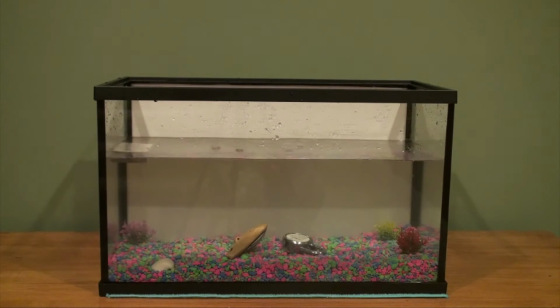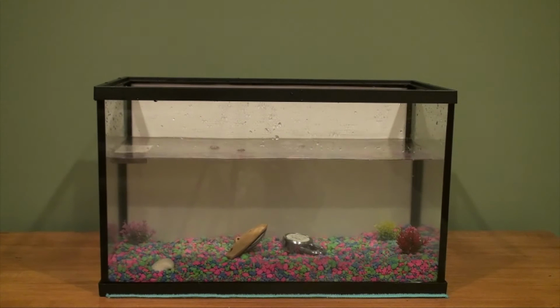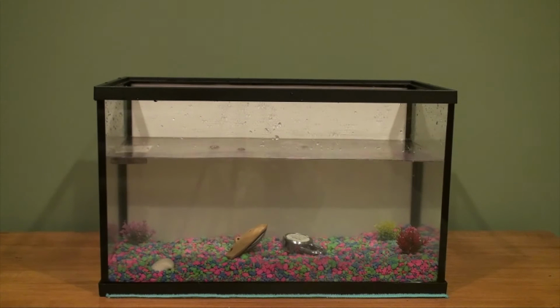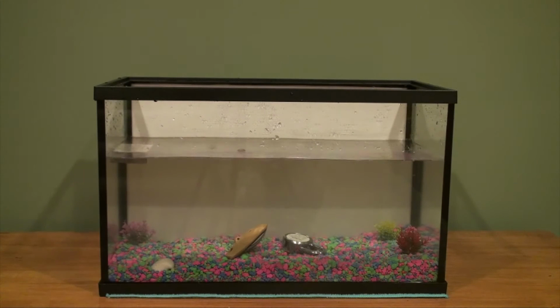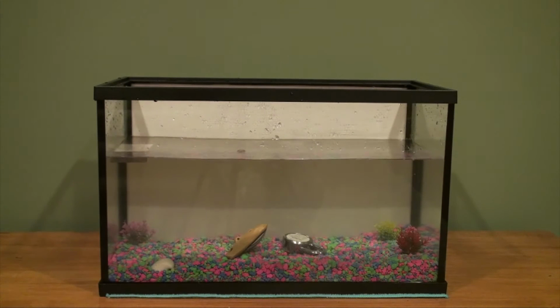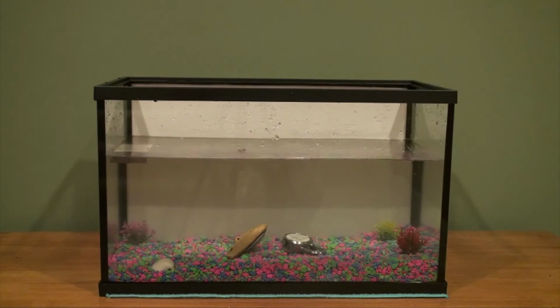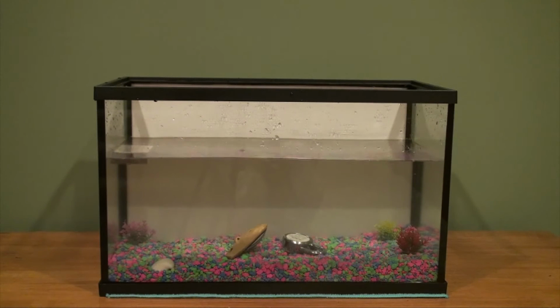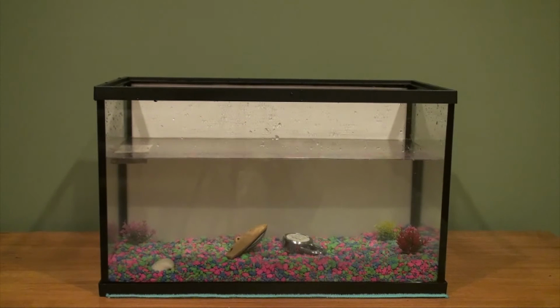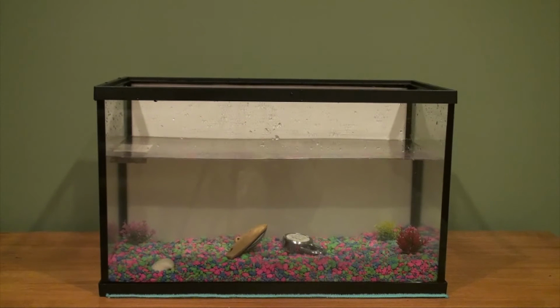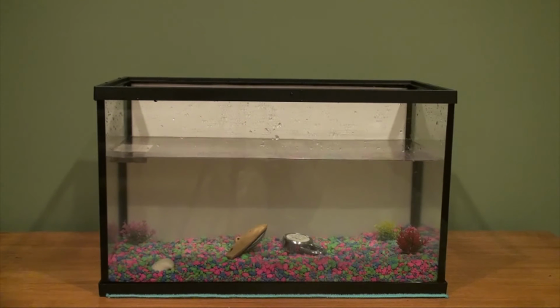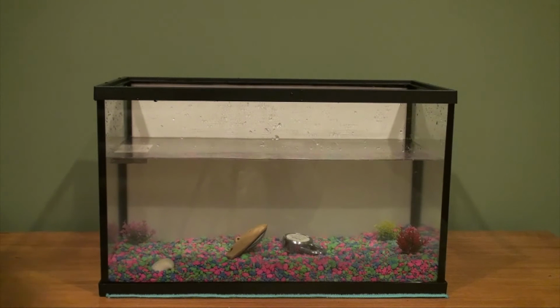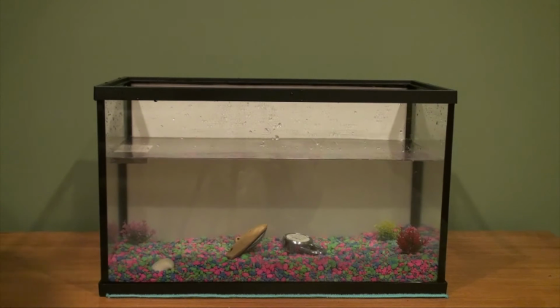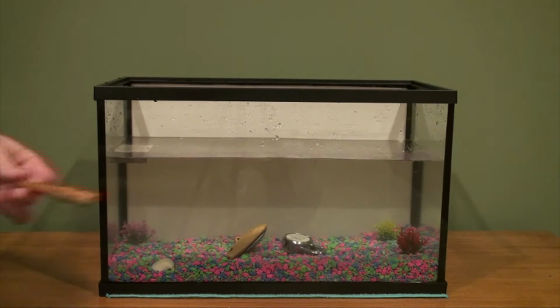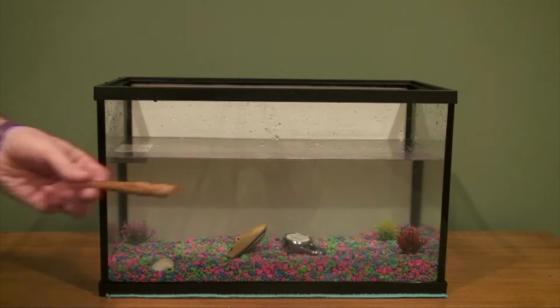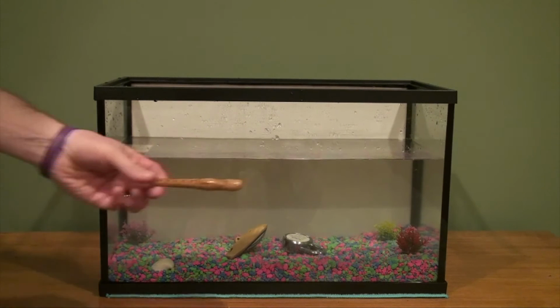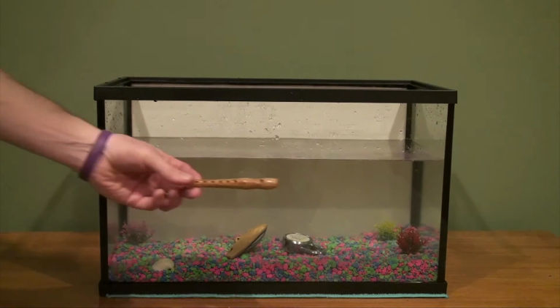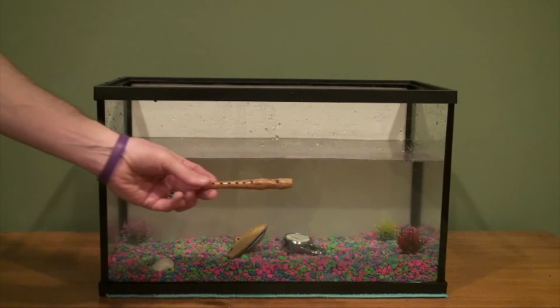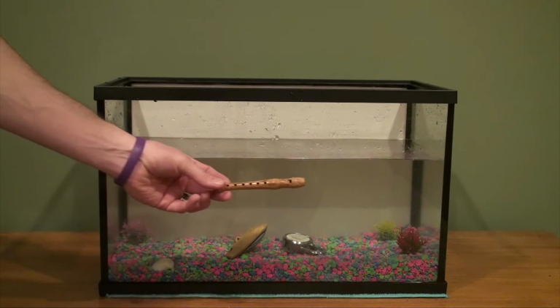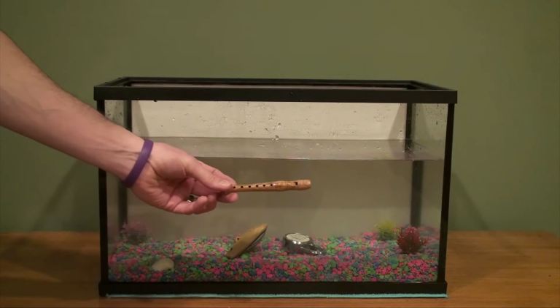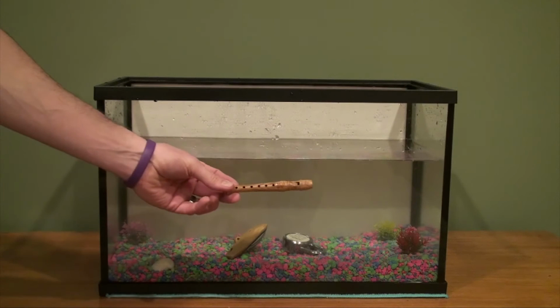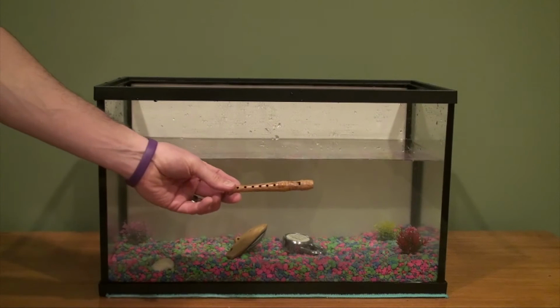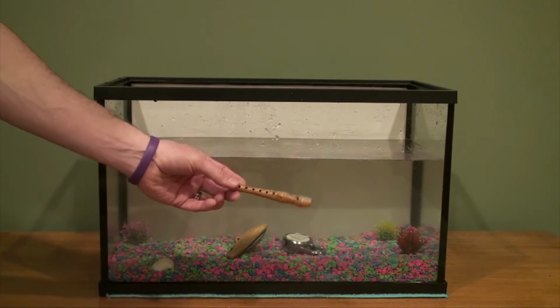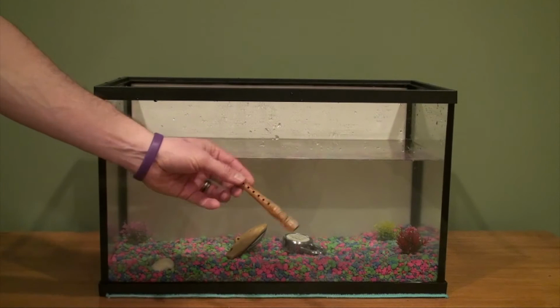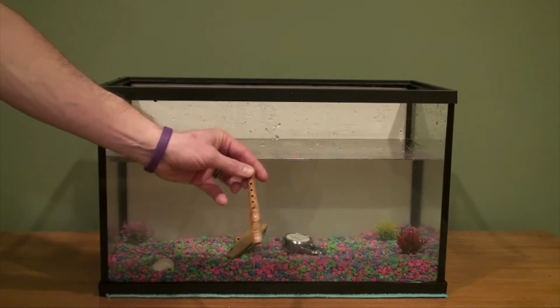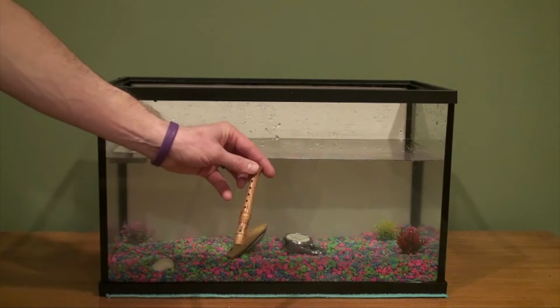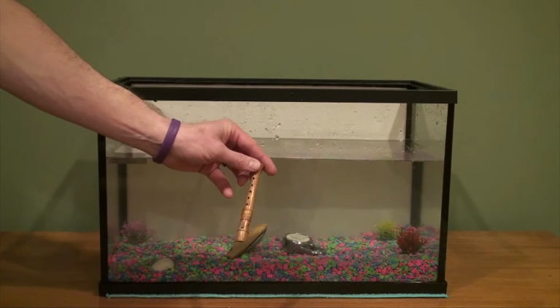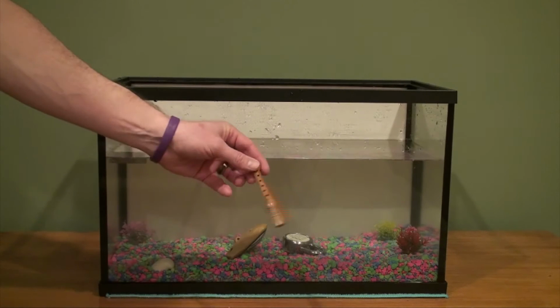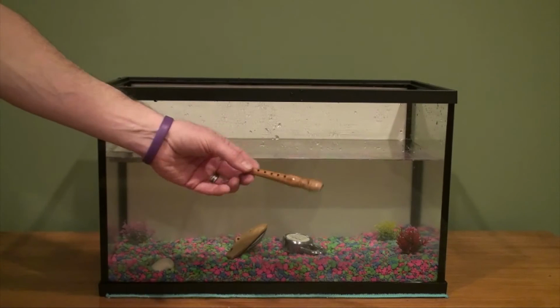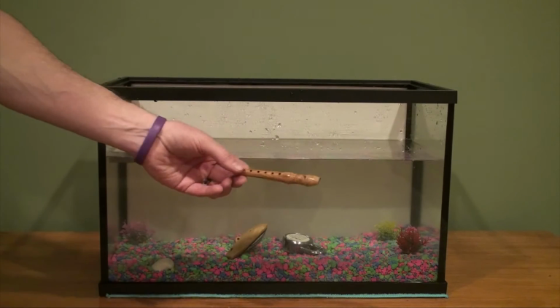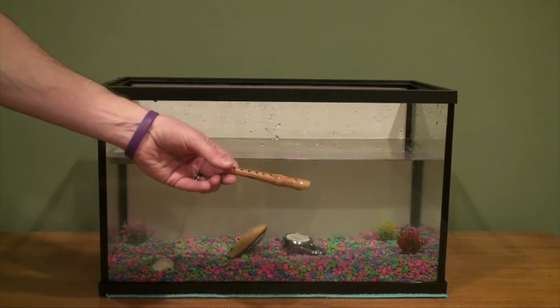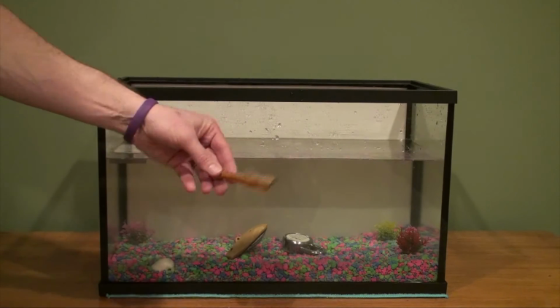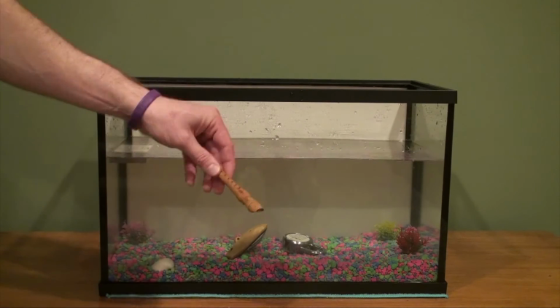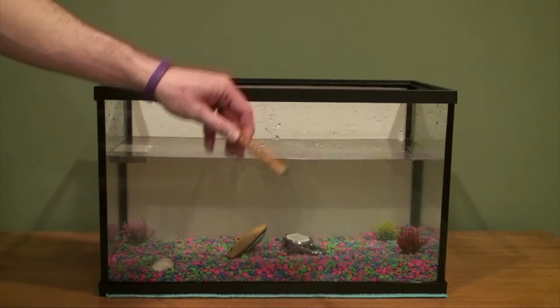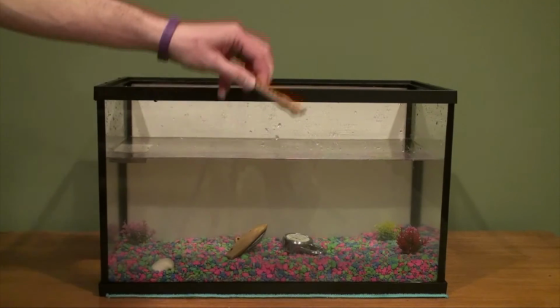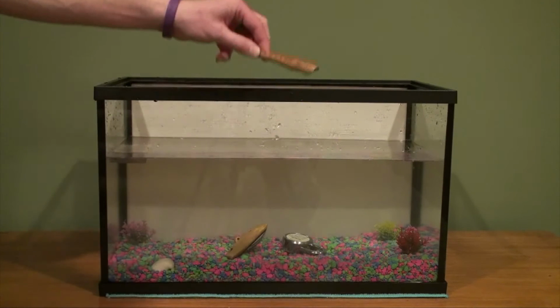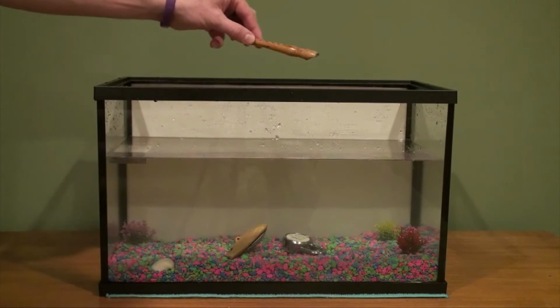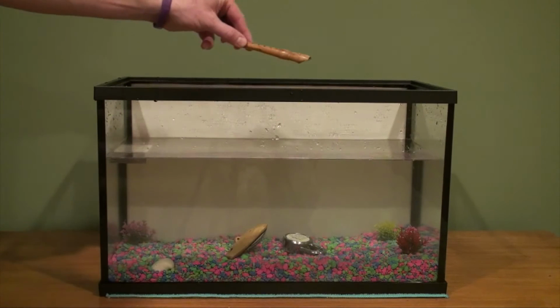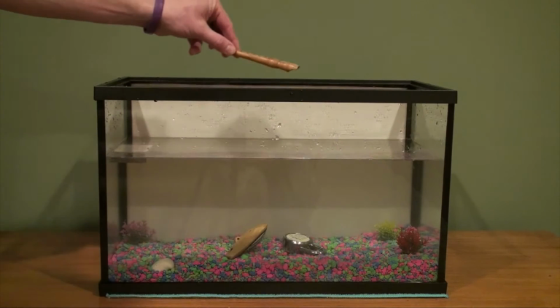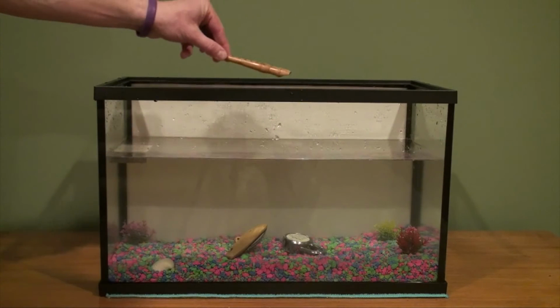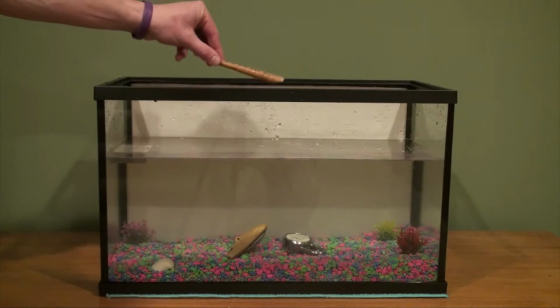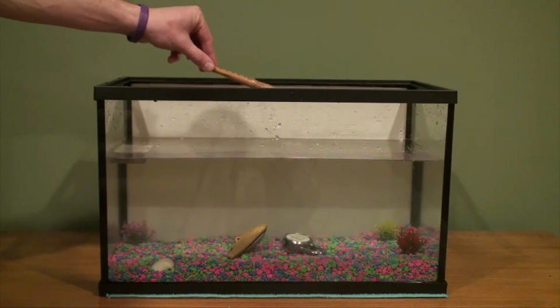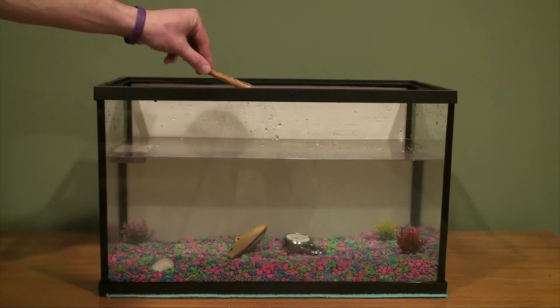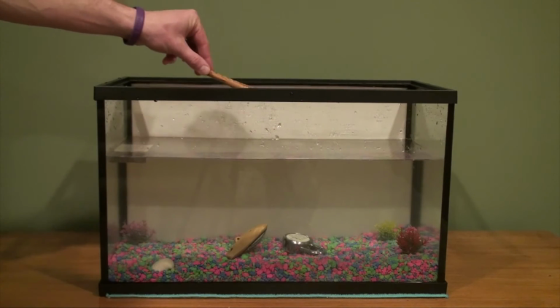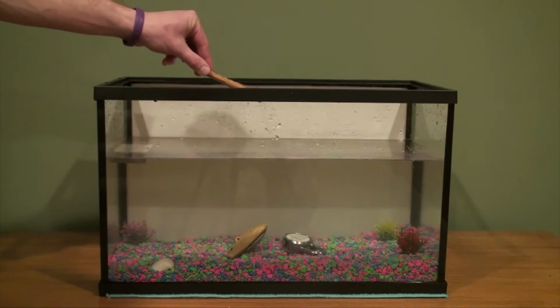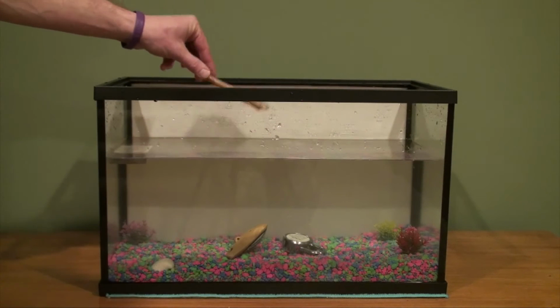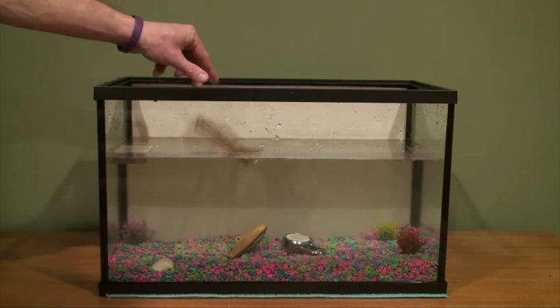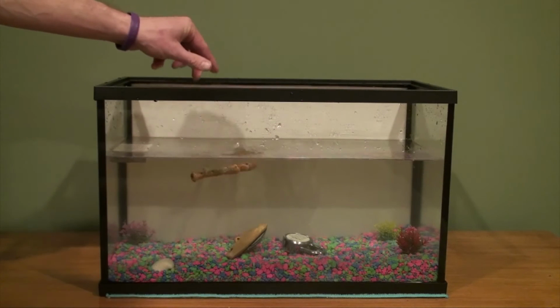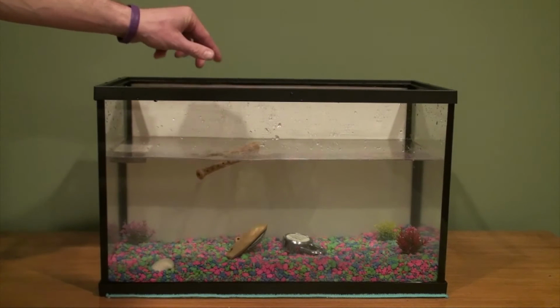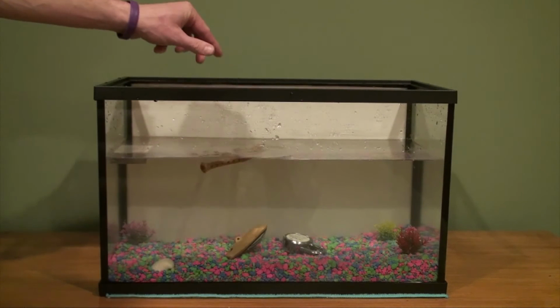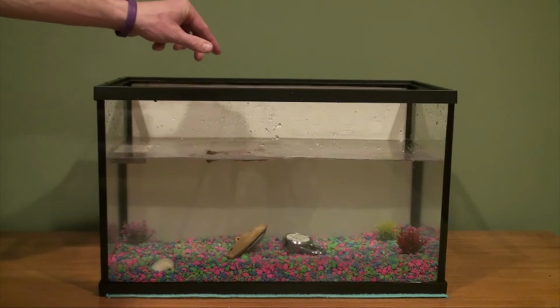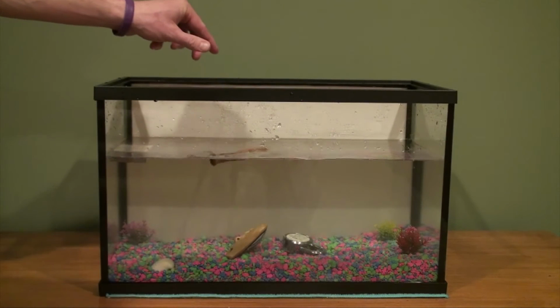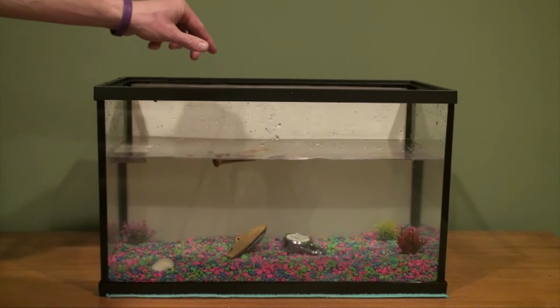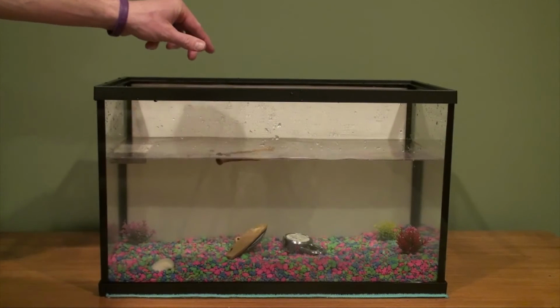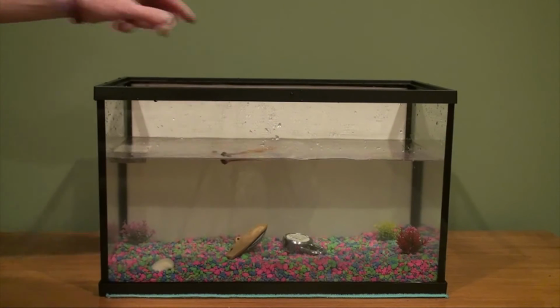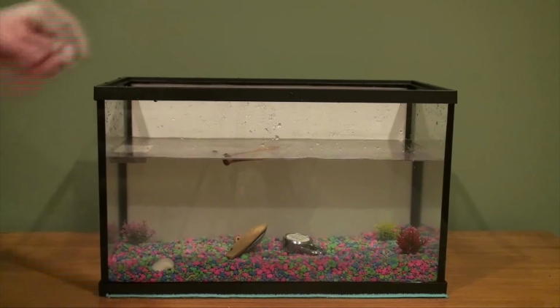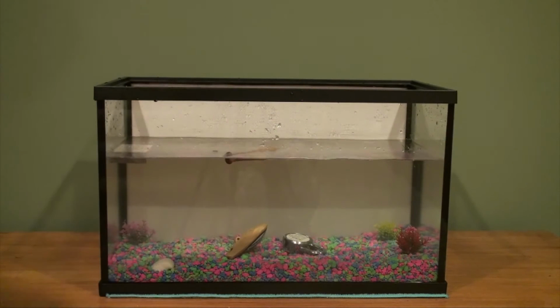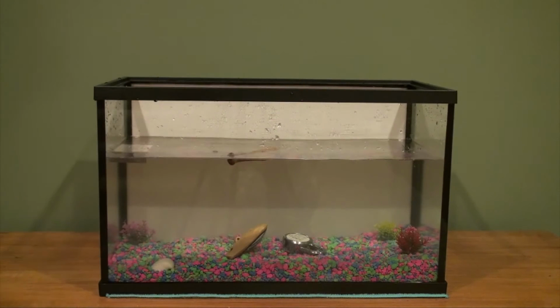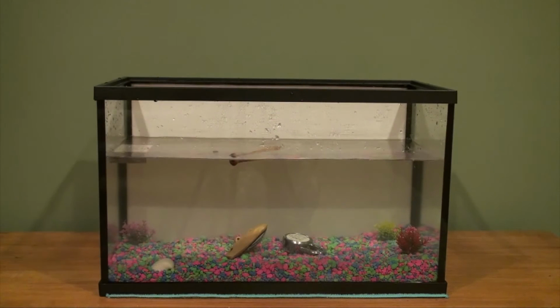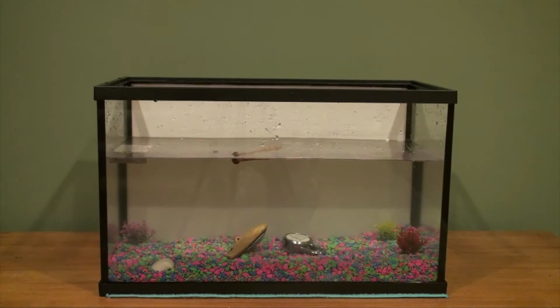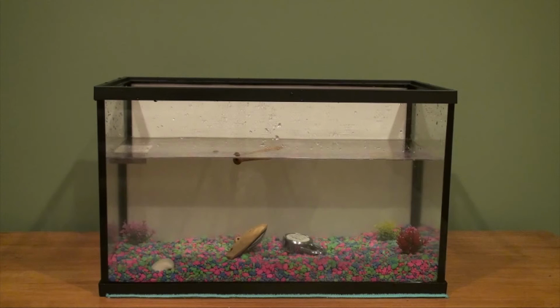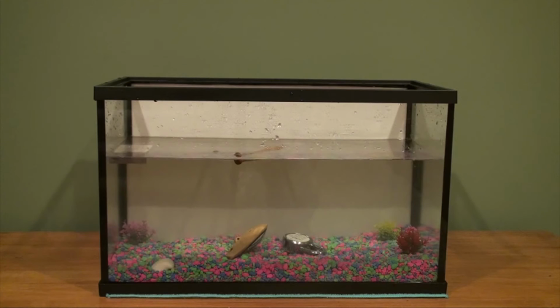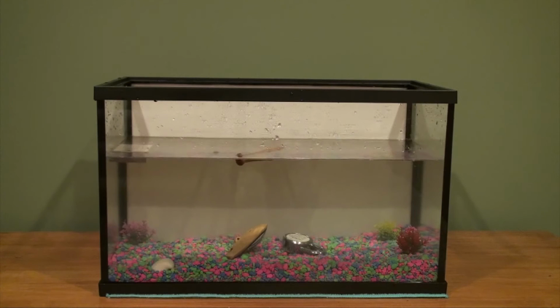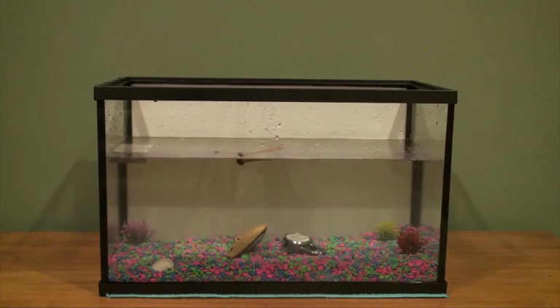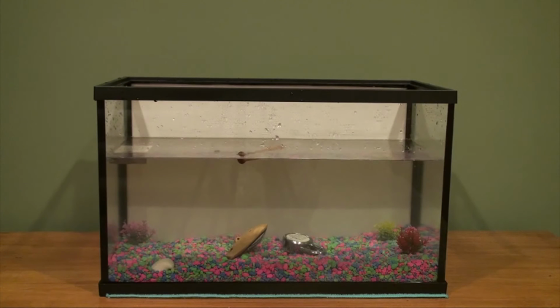Our next item is a mini flute. It's a wood flute. That floats.